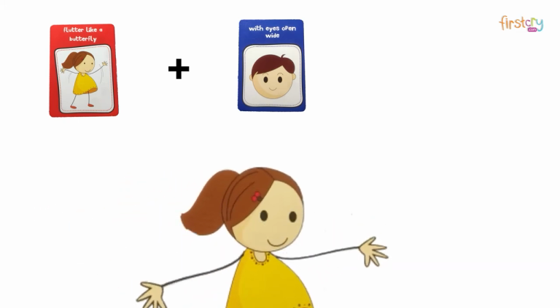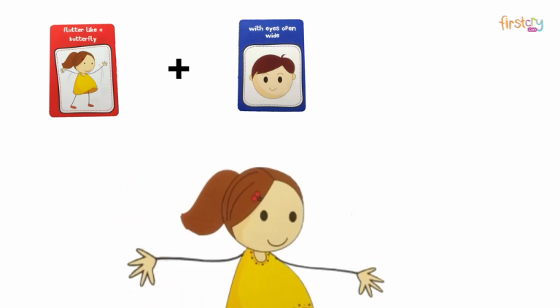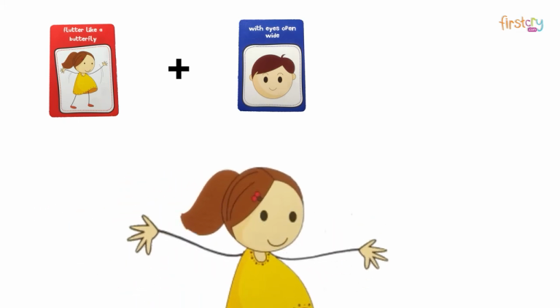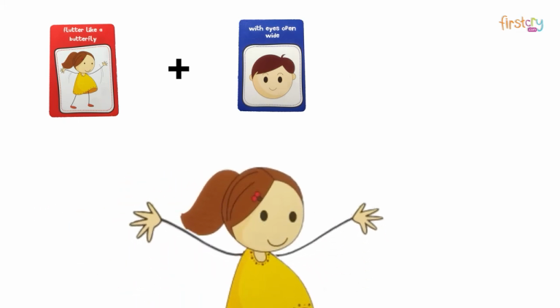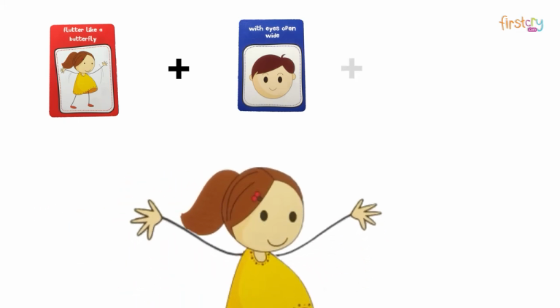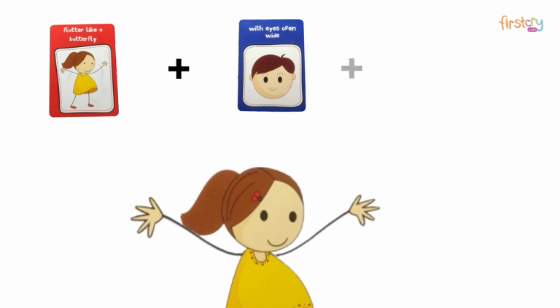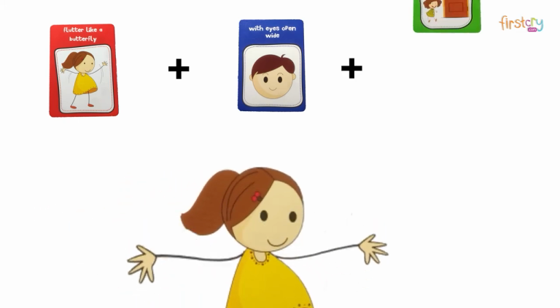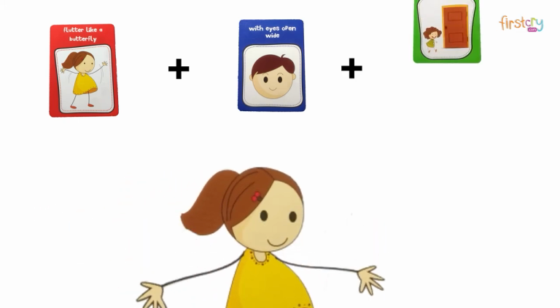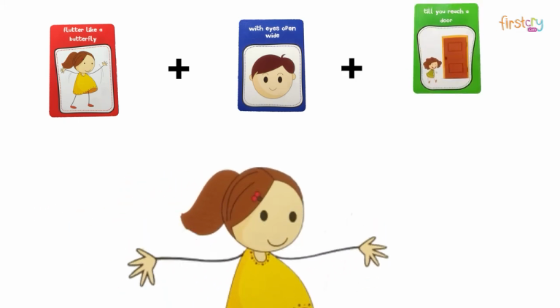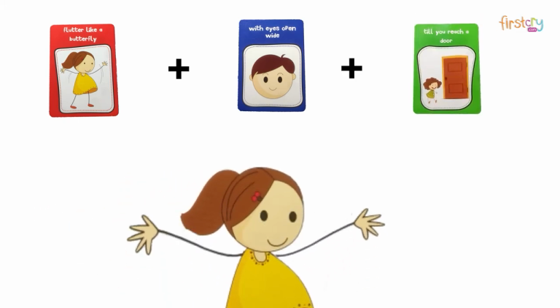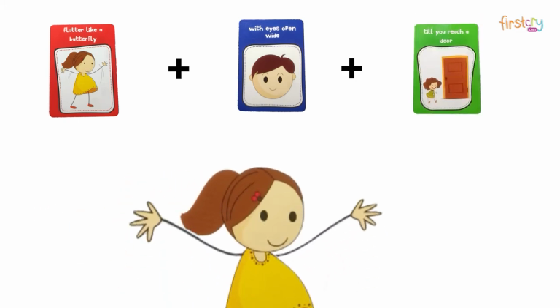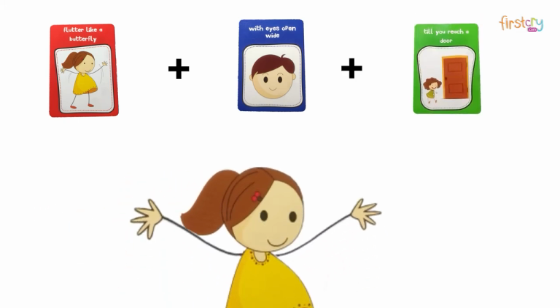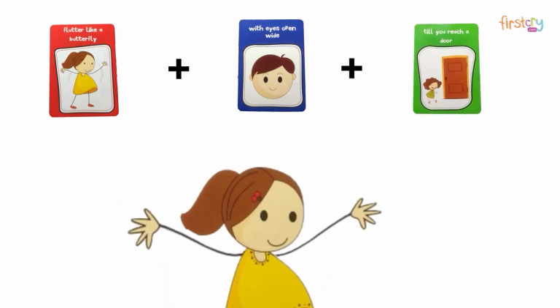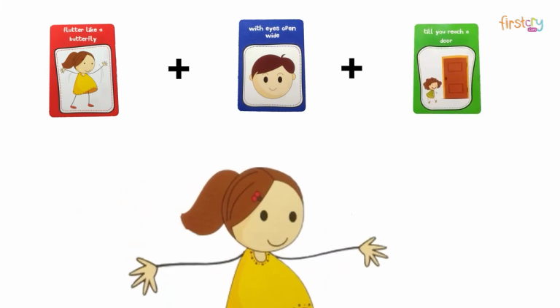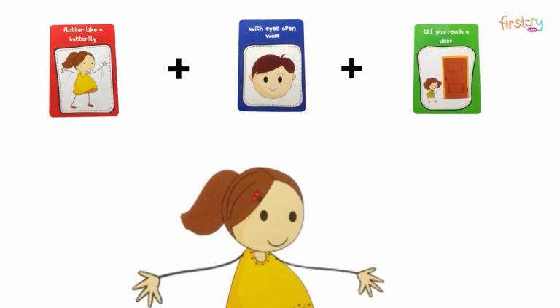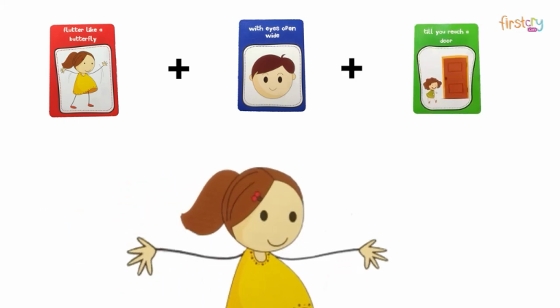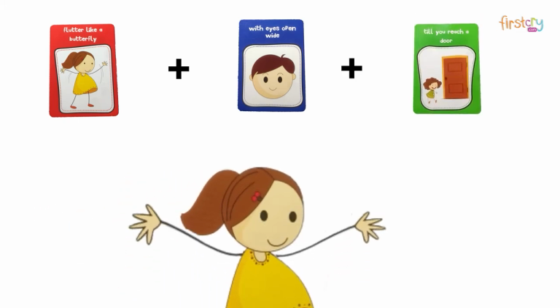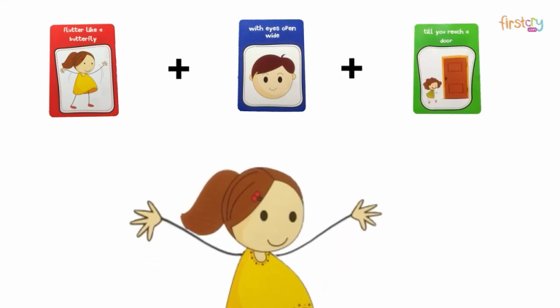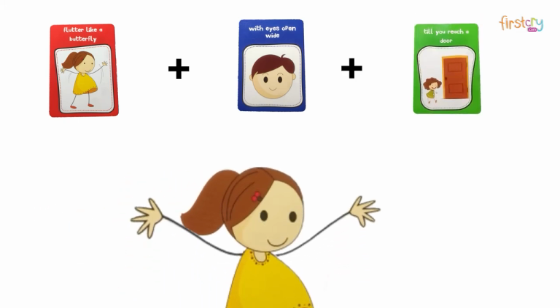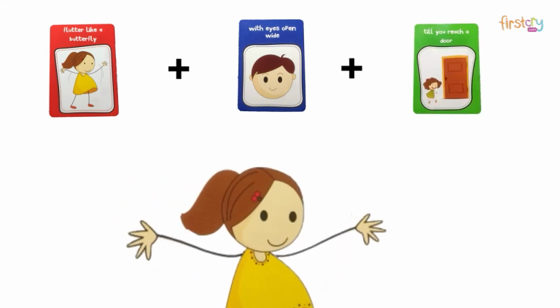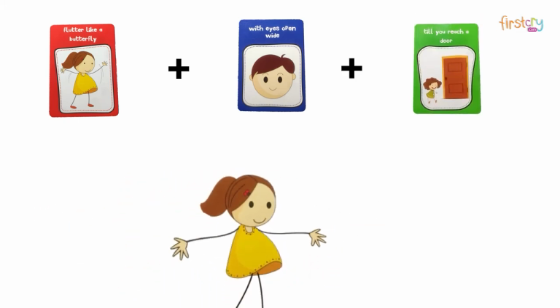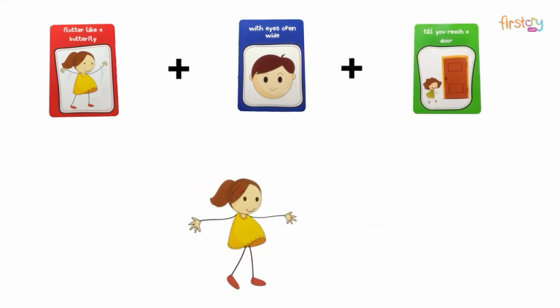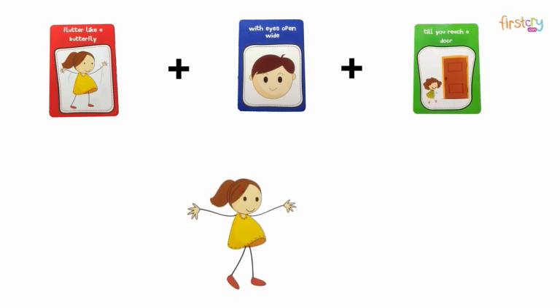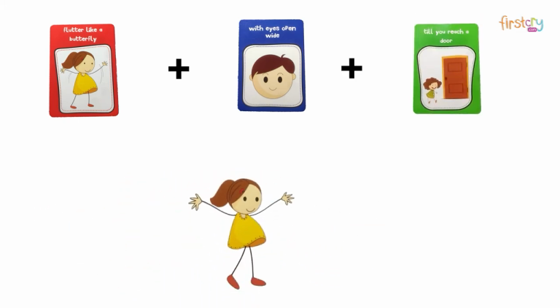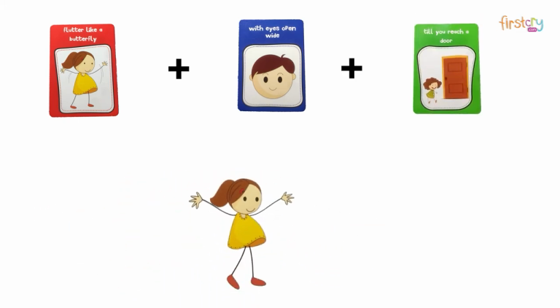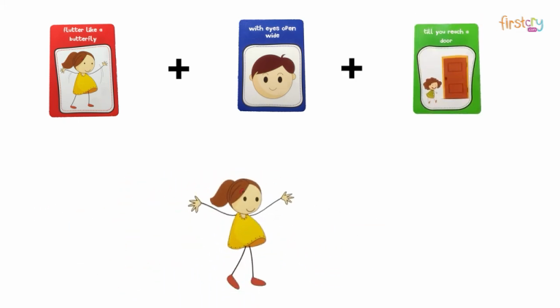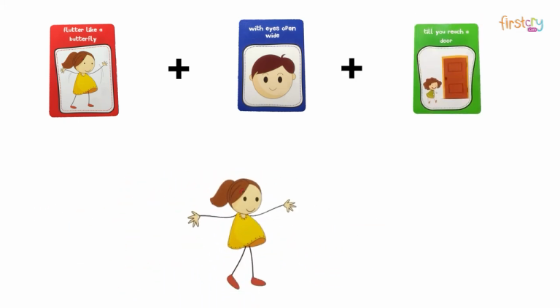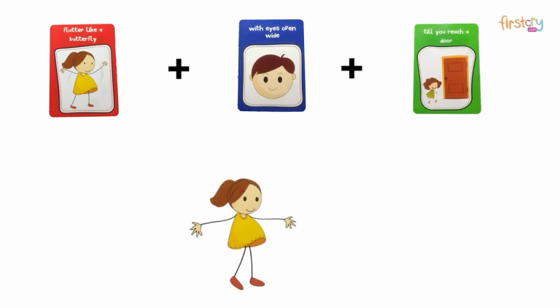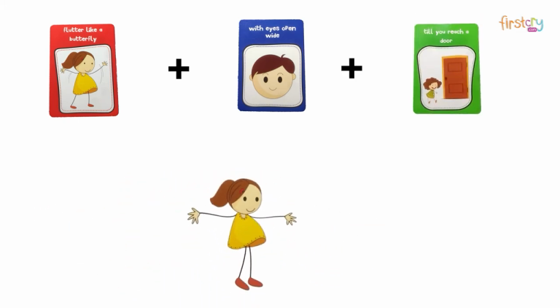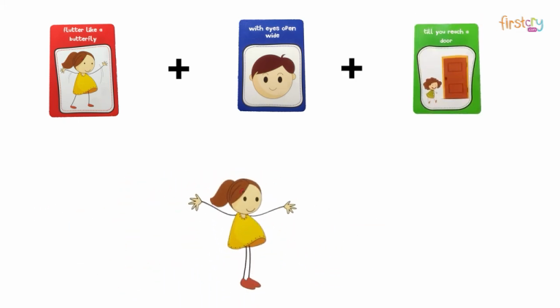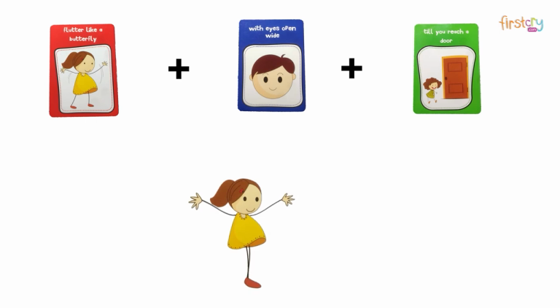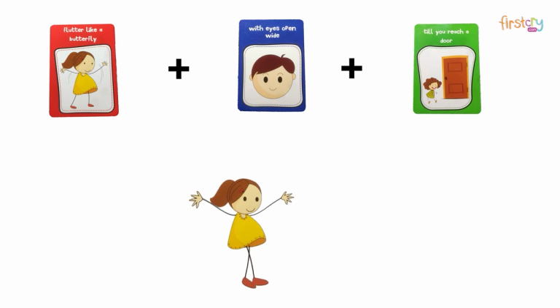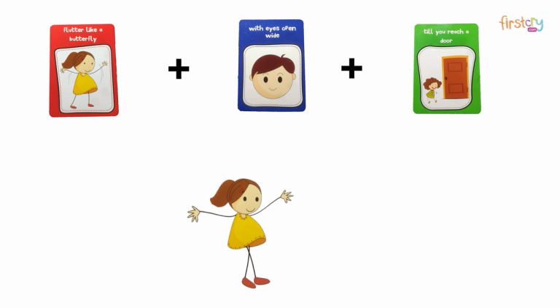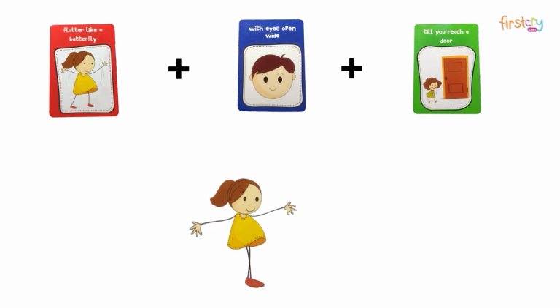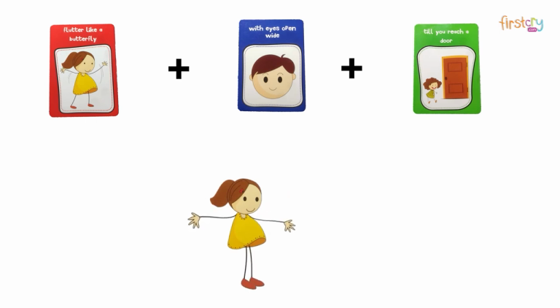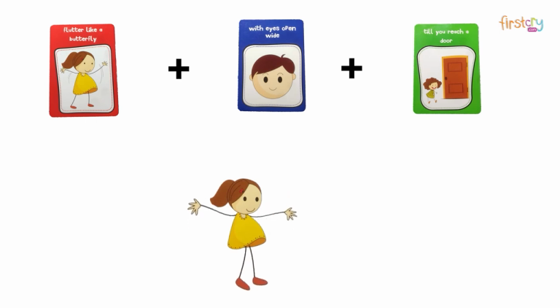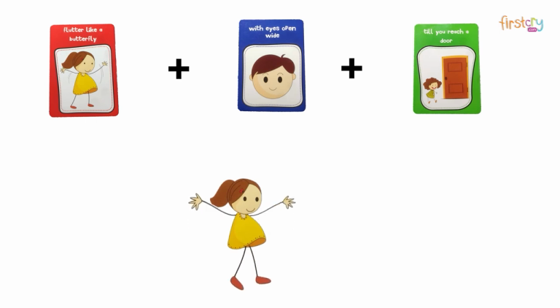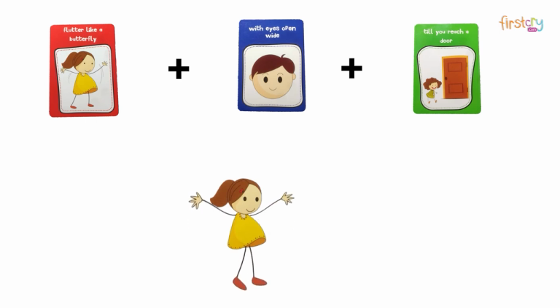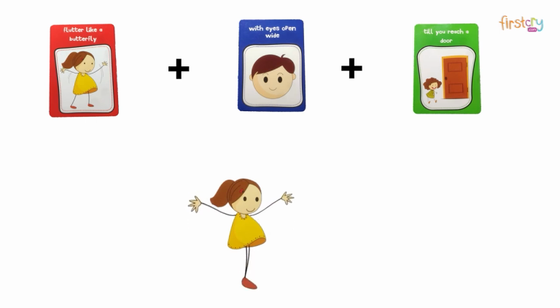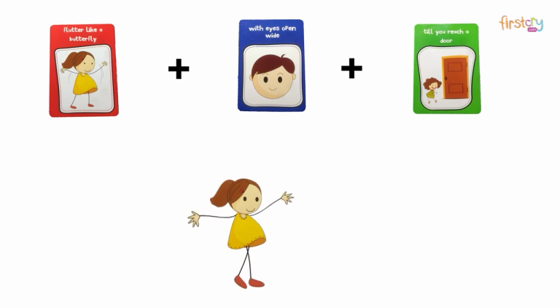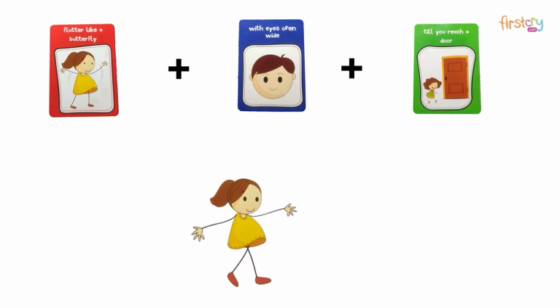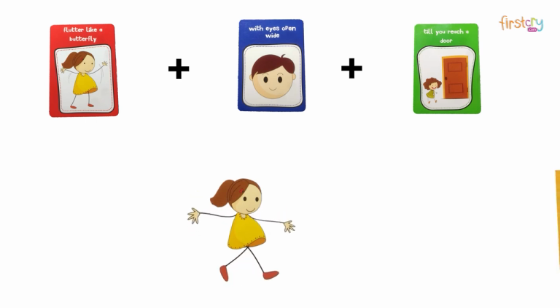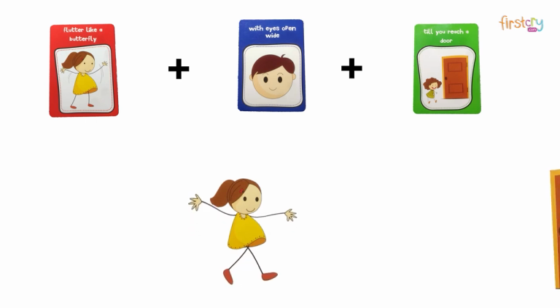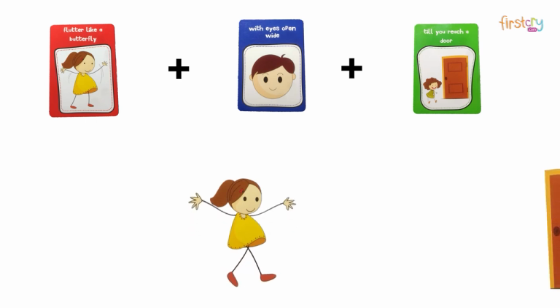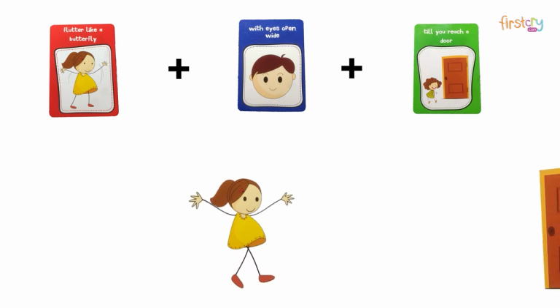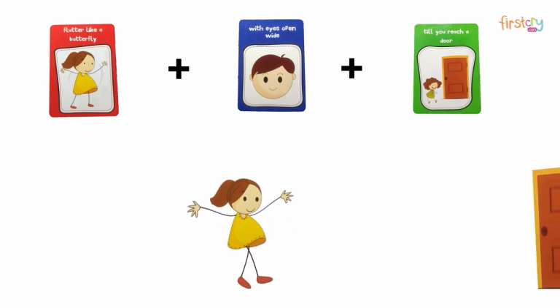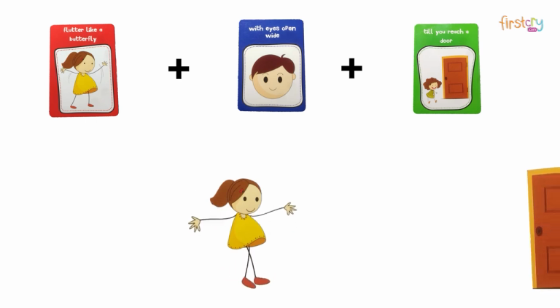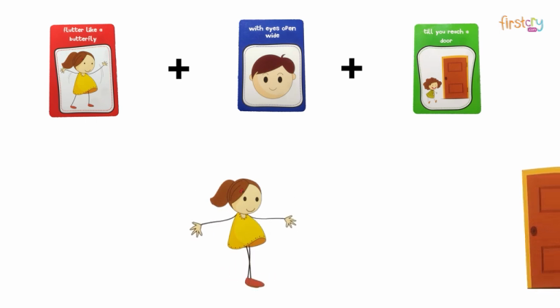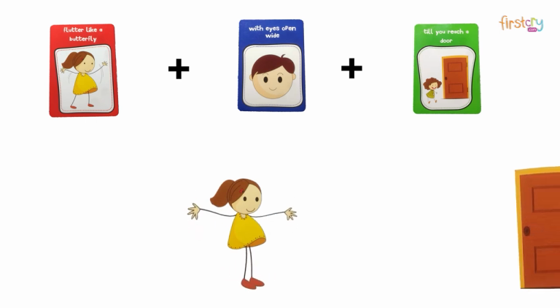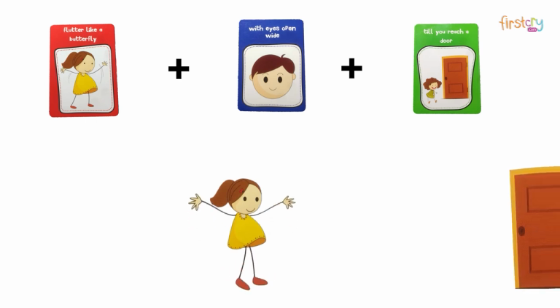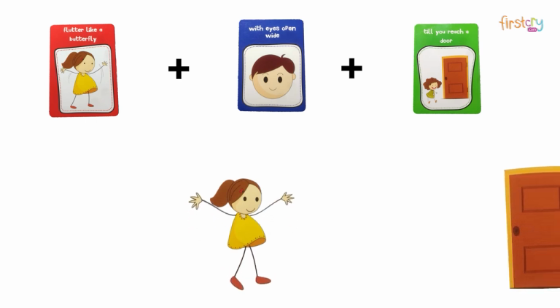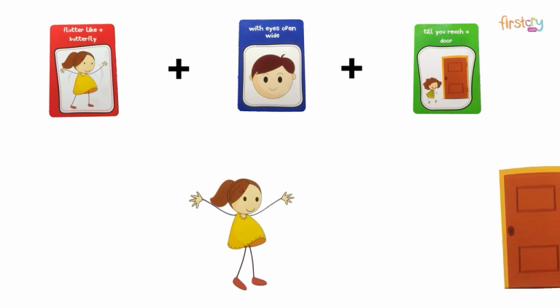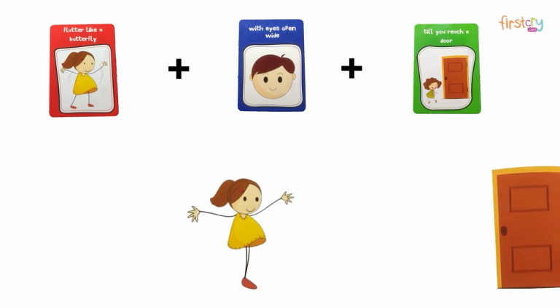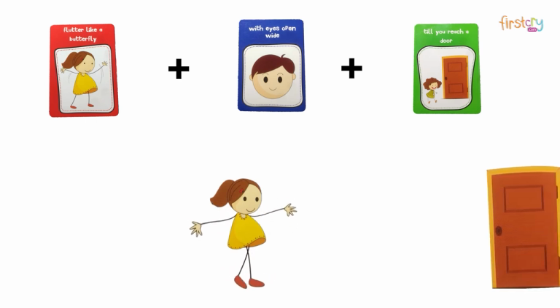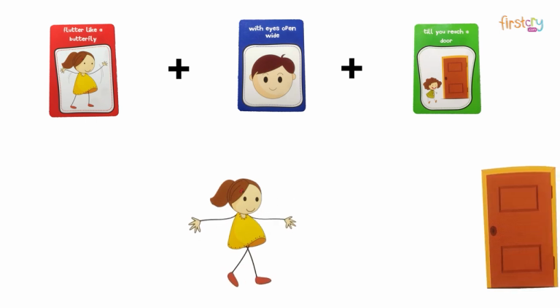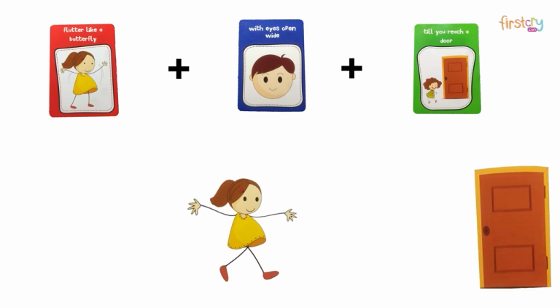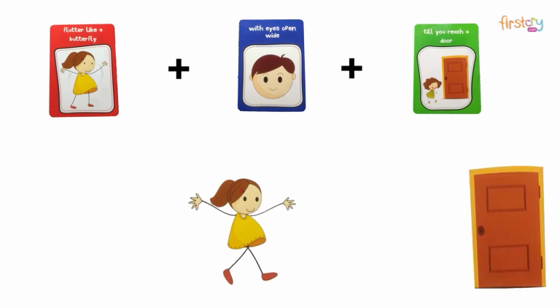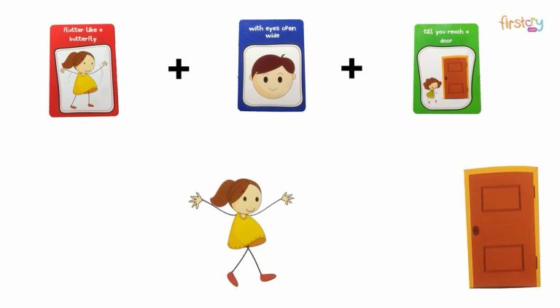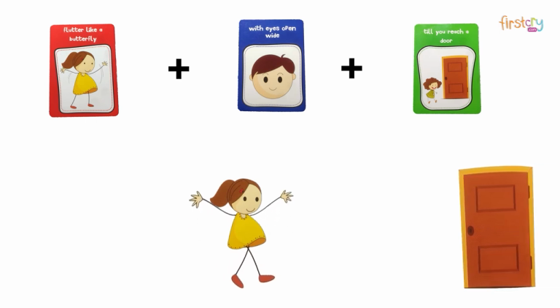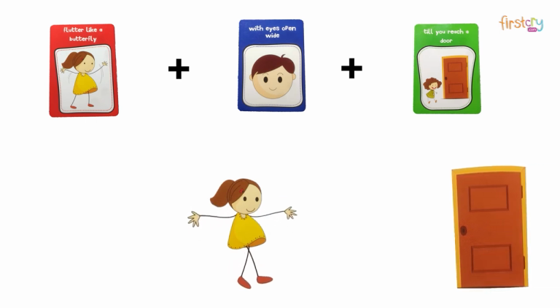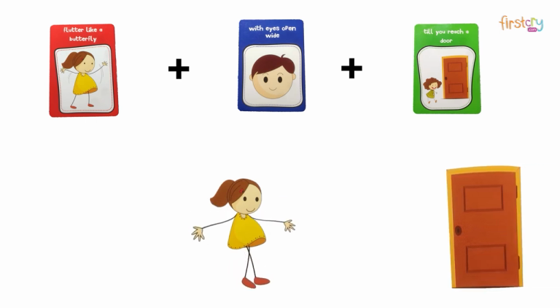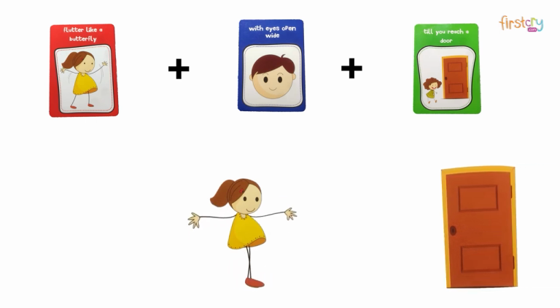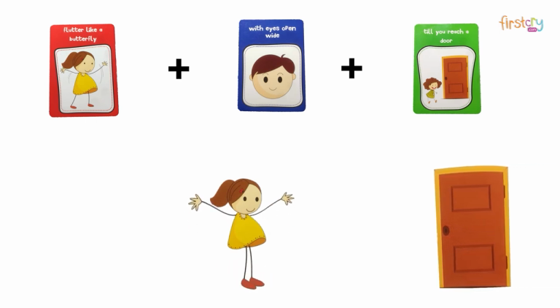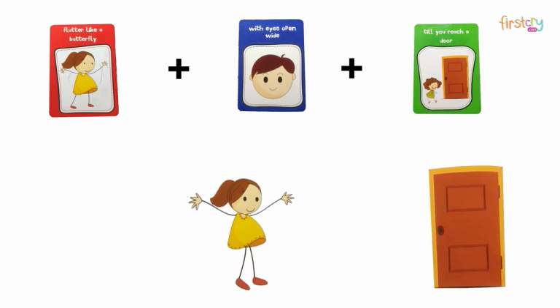This game improves coordination of multiple movements as well as your gross motor skill development the more you play it.